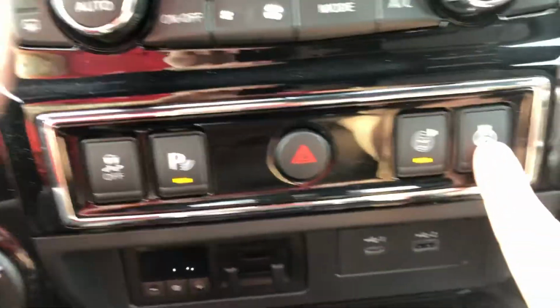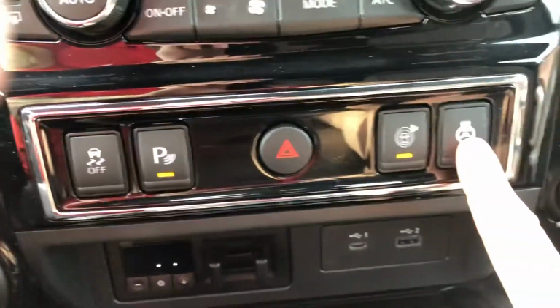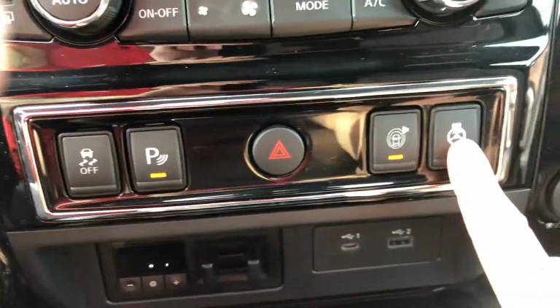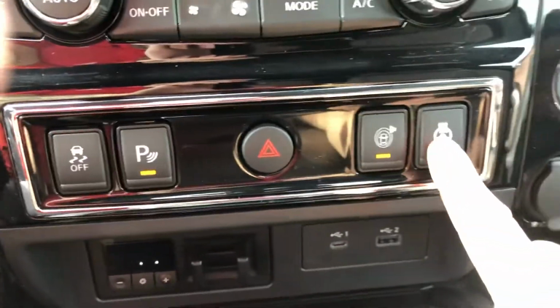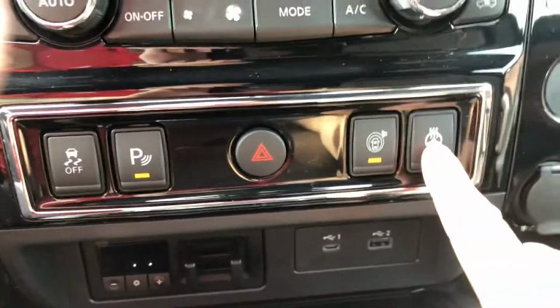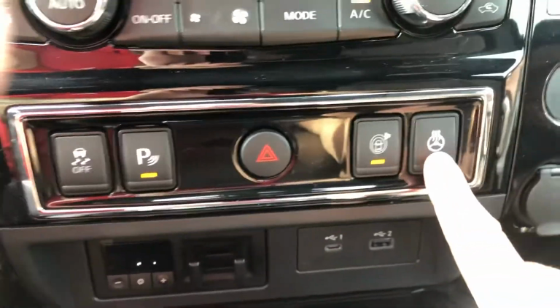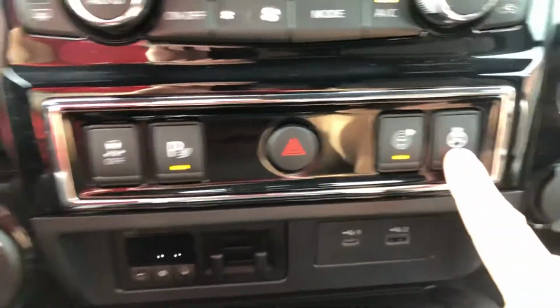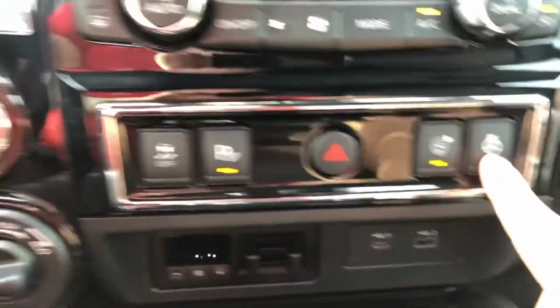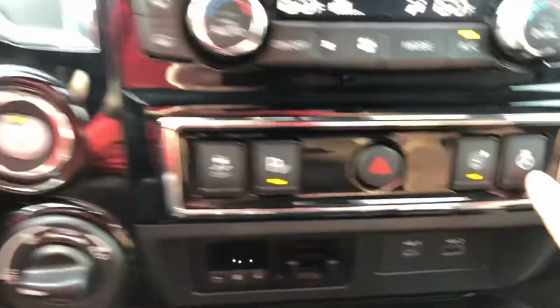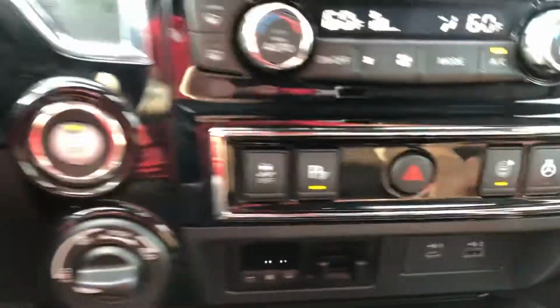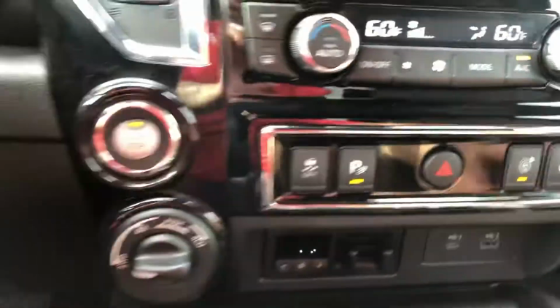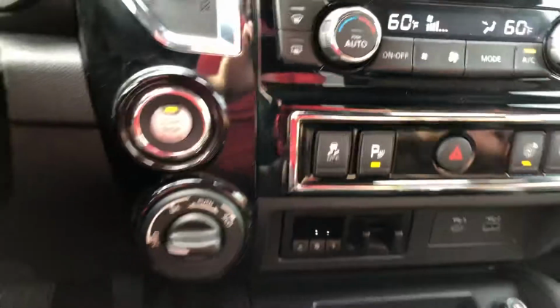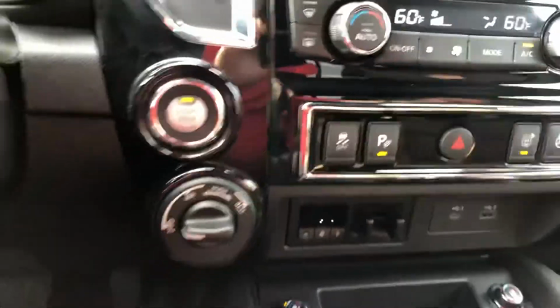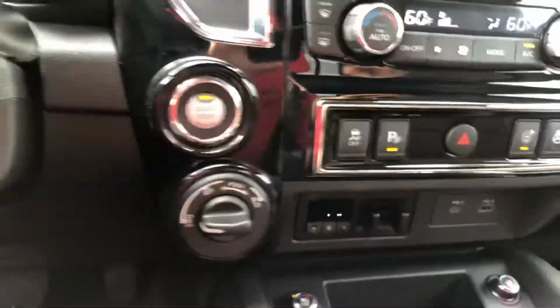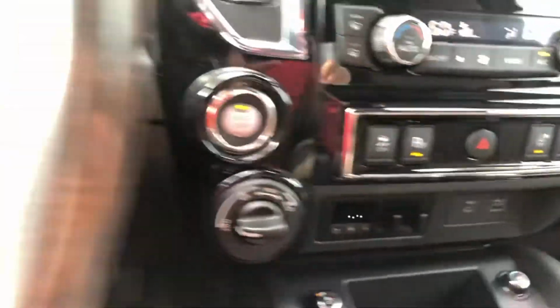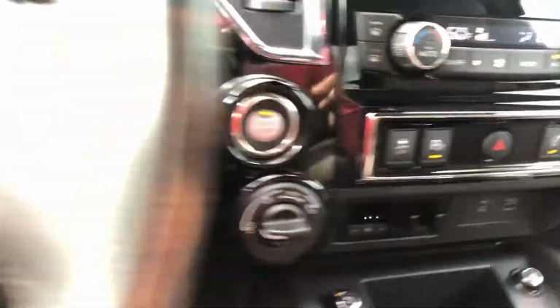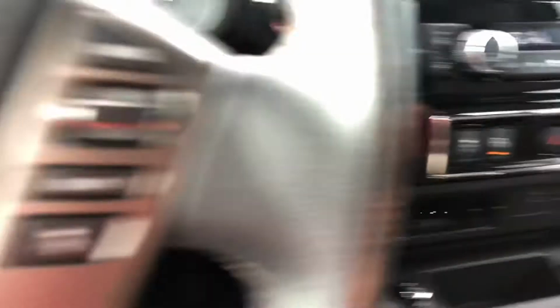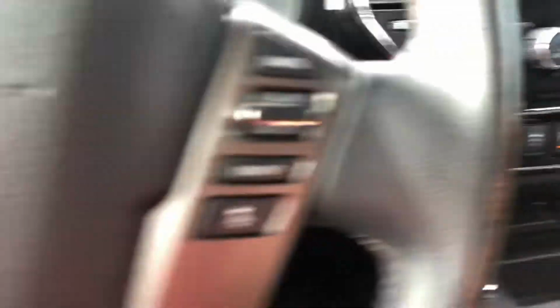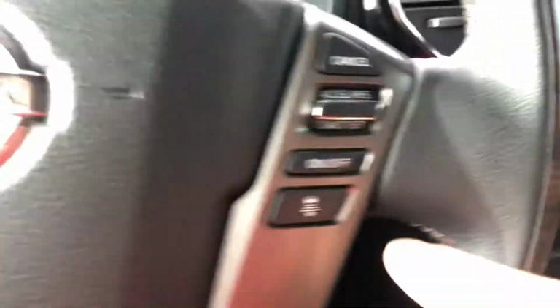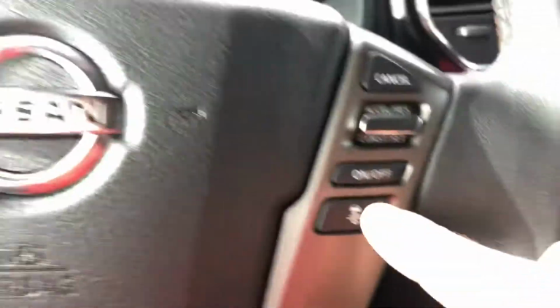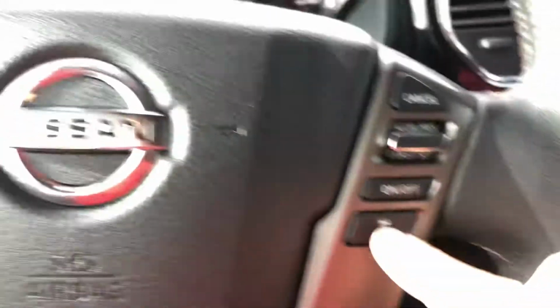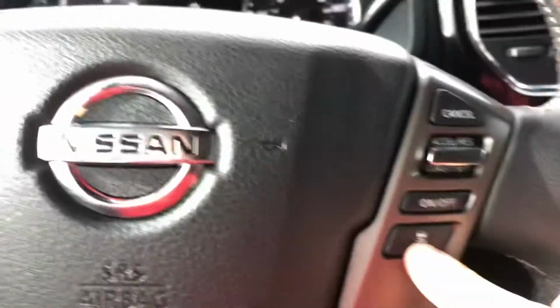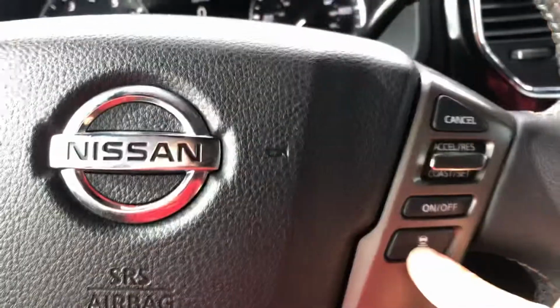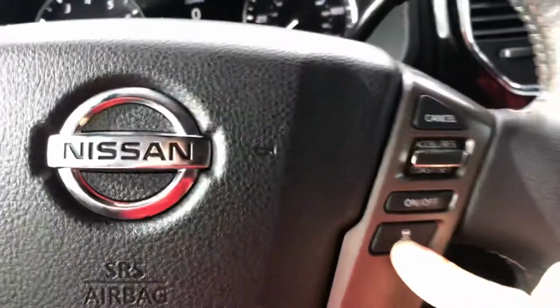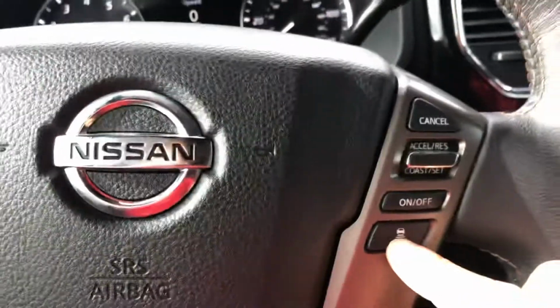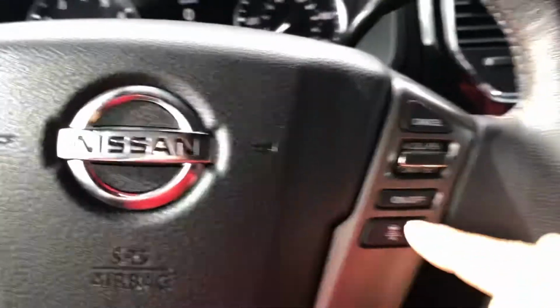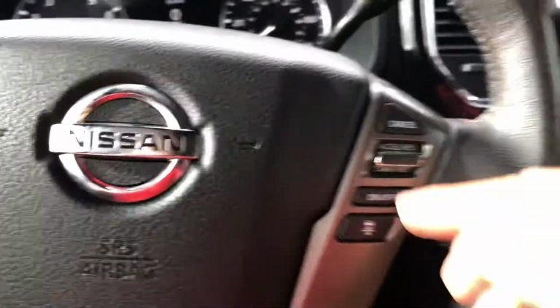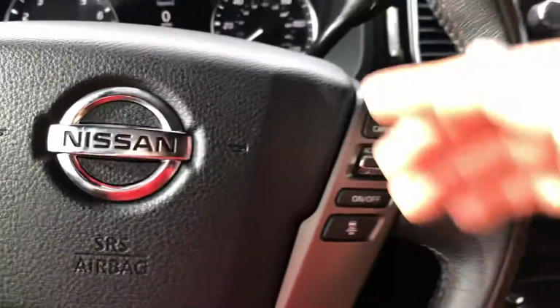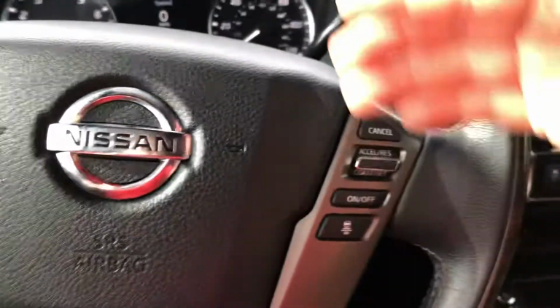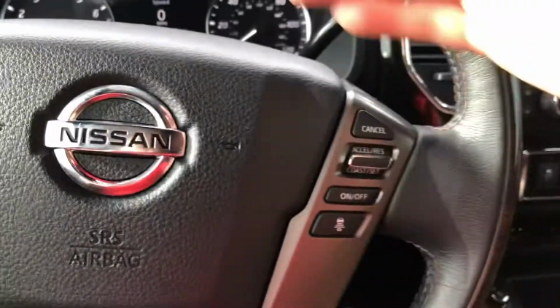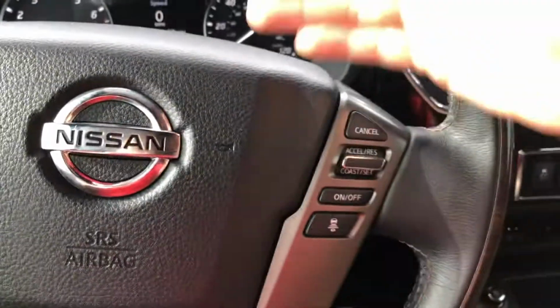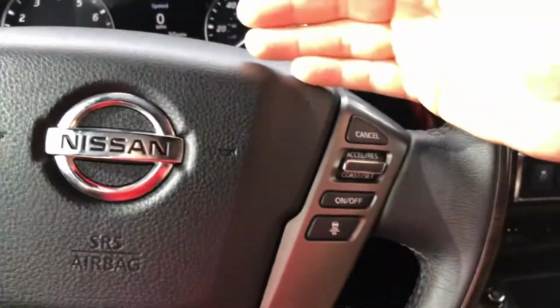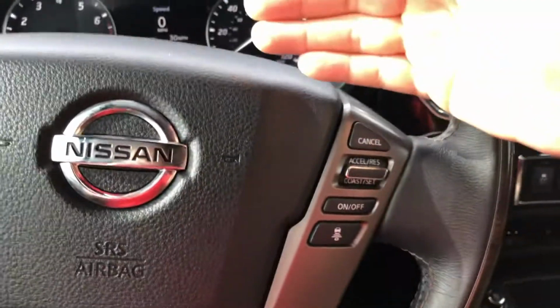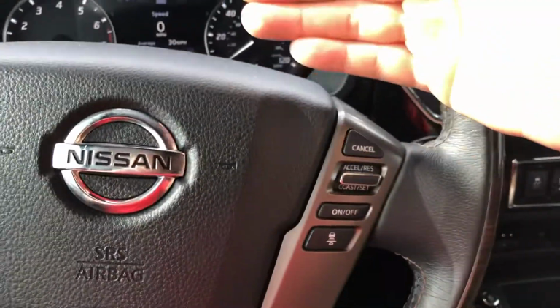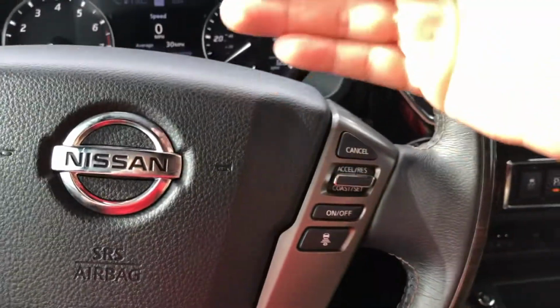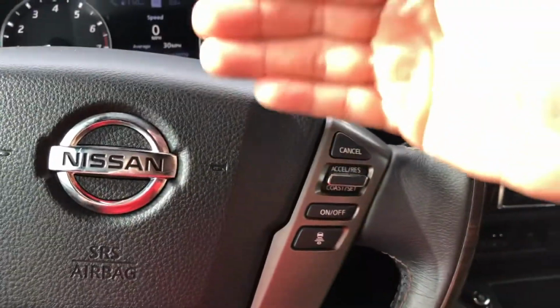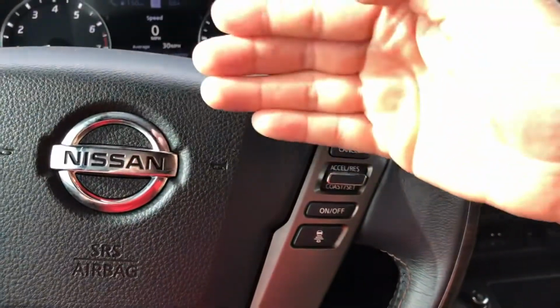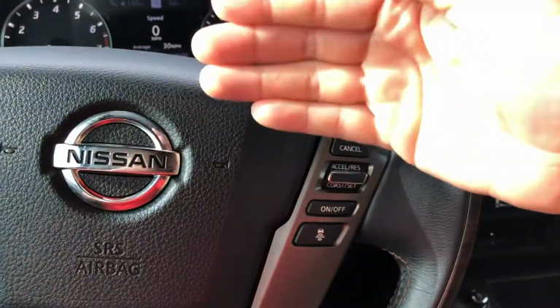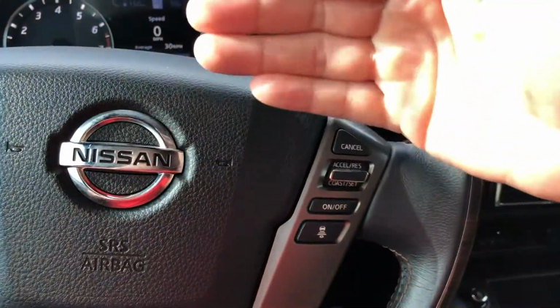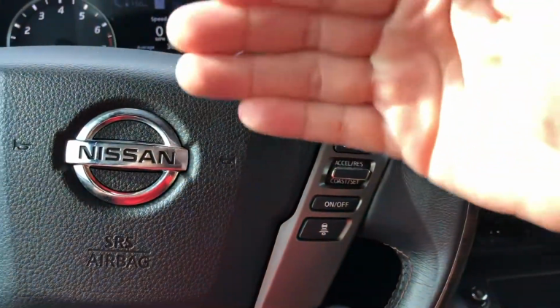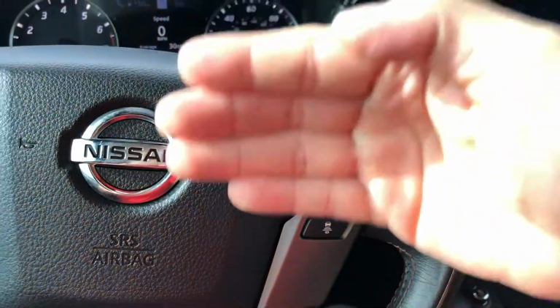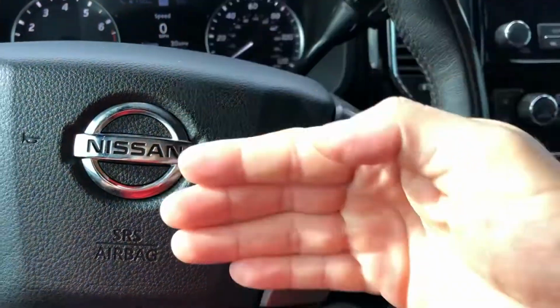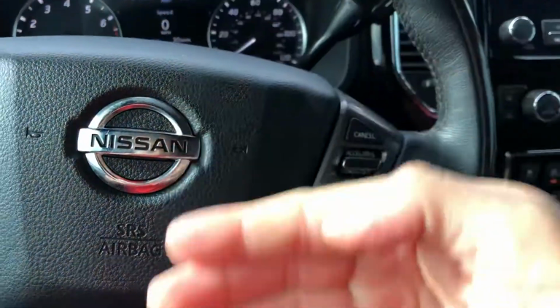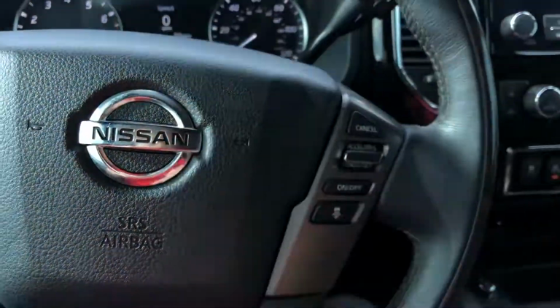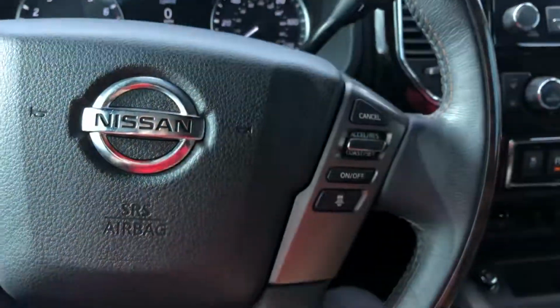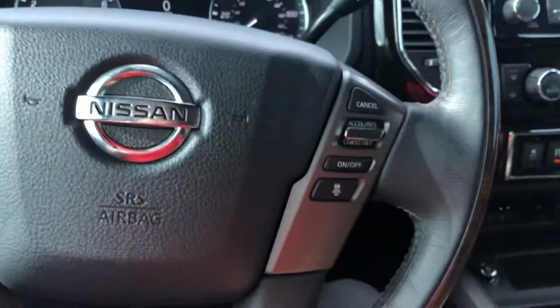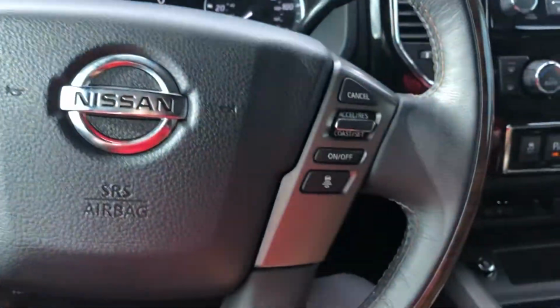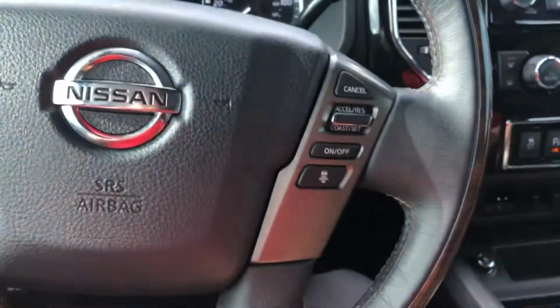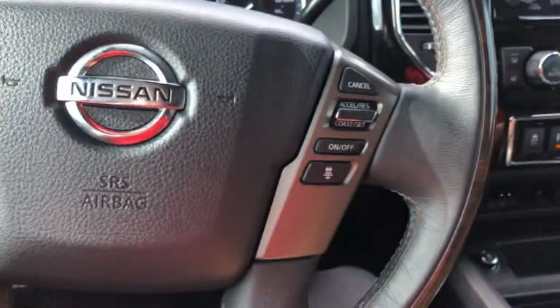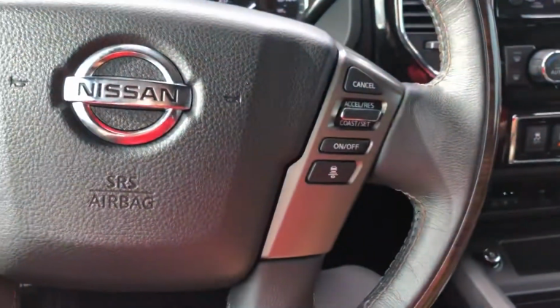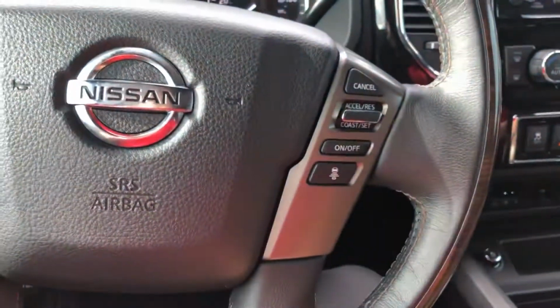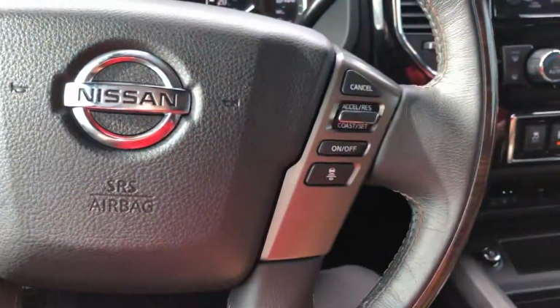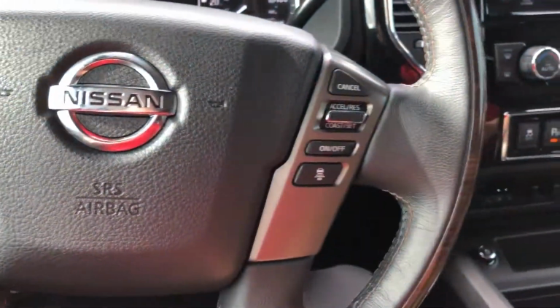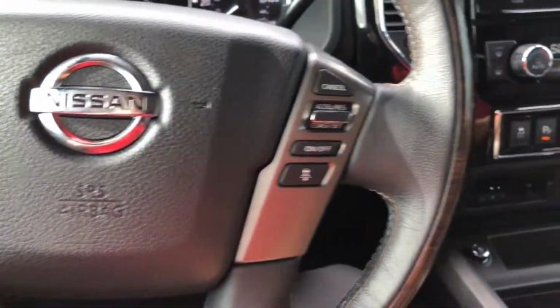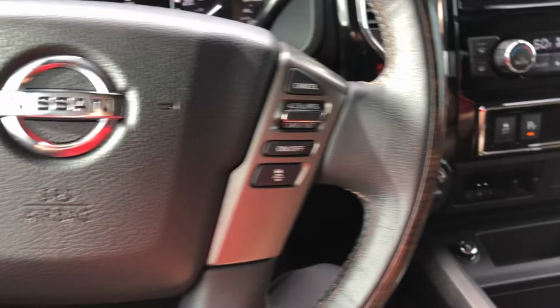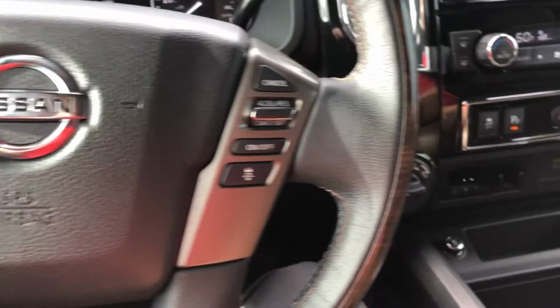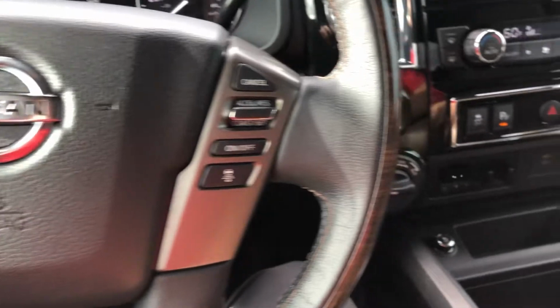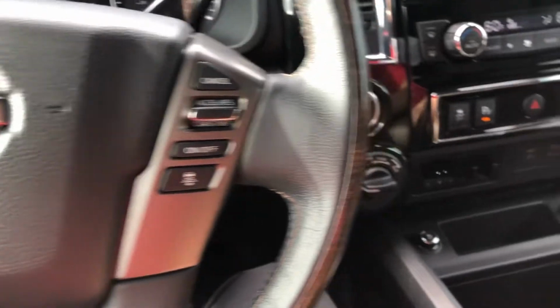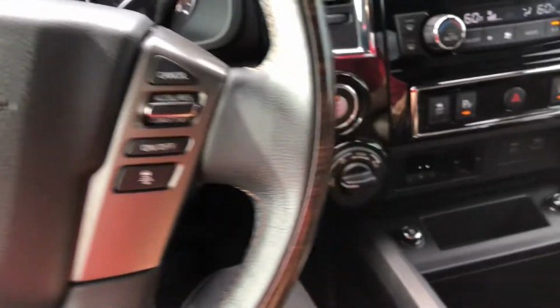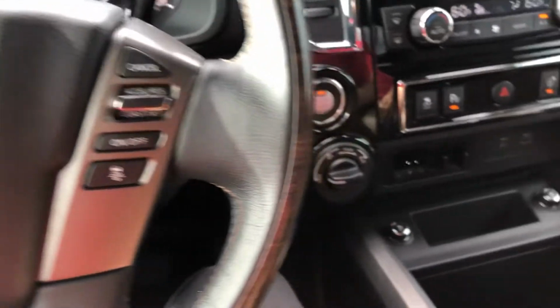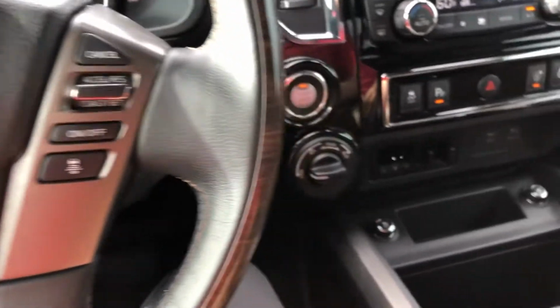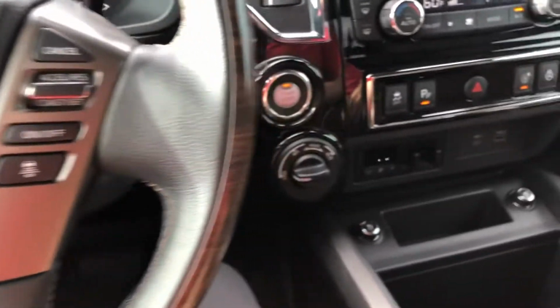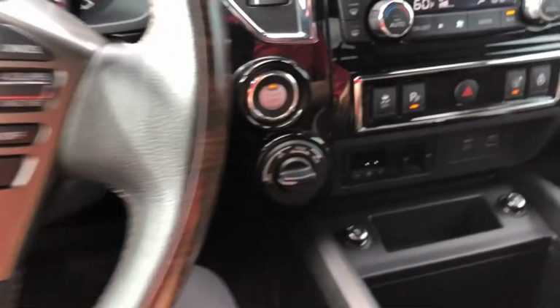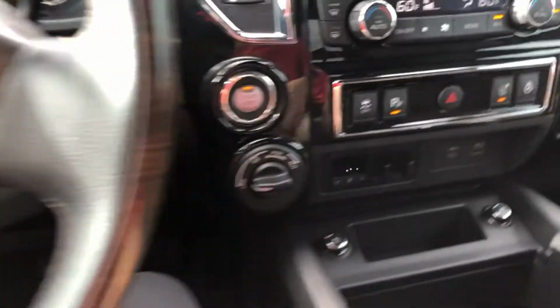It's going to have a heated steering wheel as well. This button right here is going to keep you three car lengths, two car lengths, or one car length behind a vehicle when in cruise control.